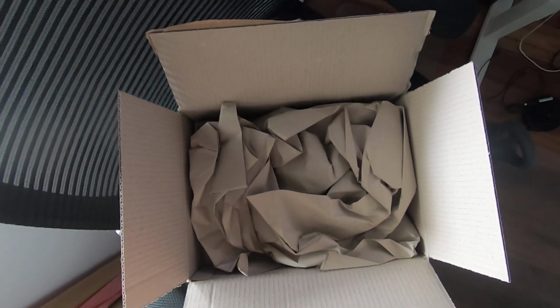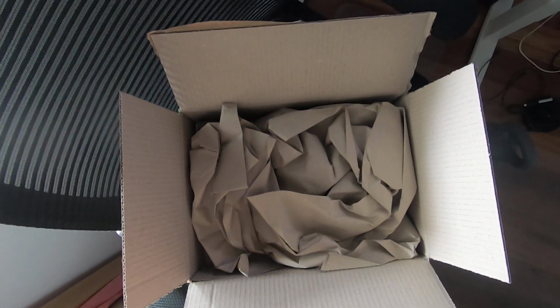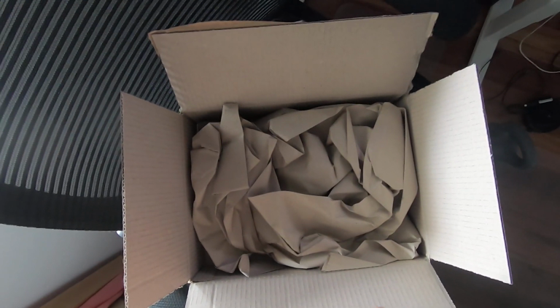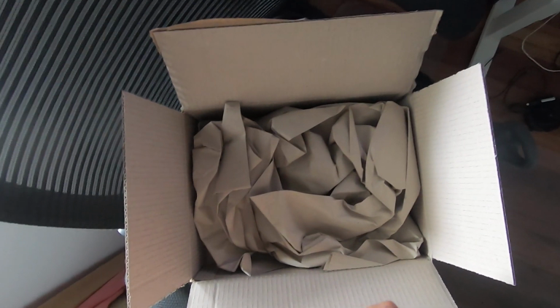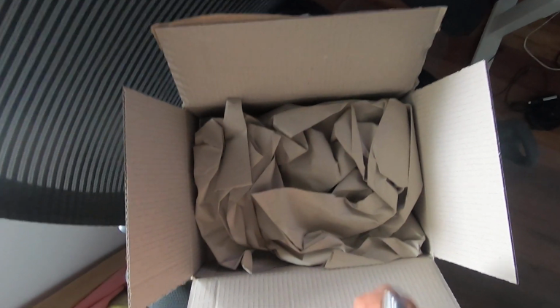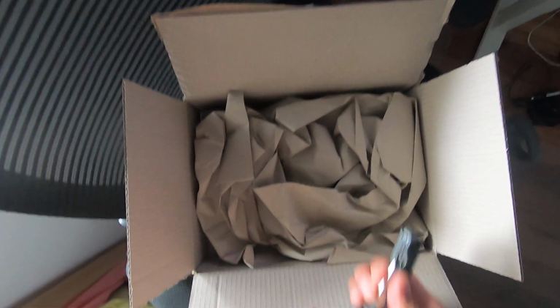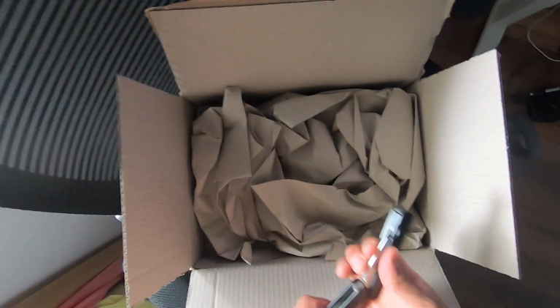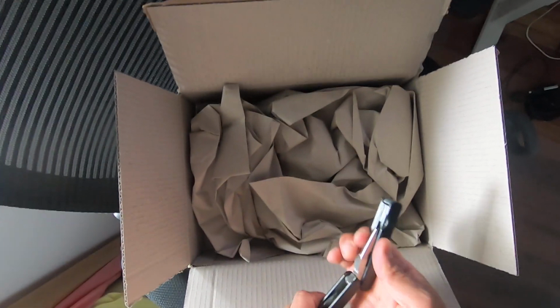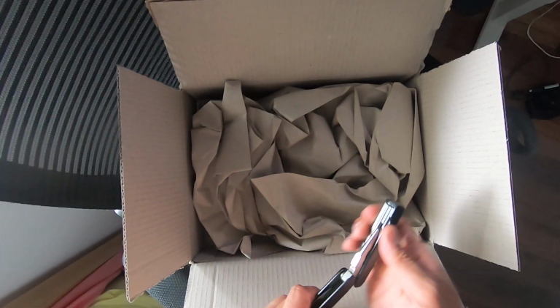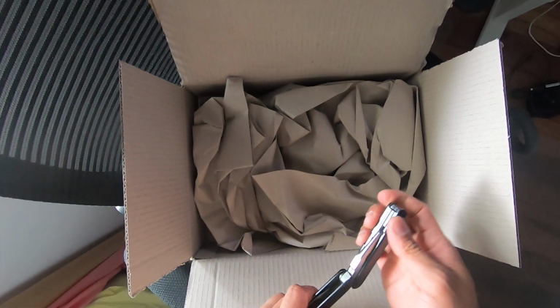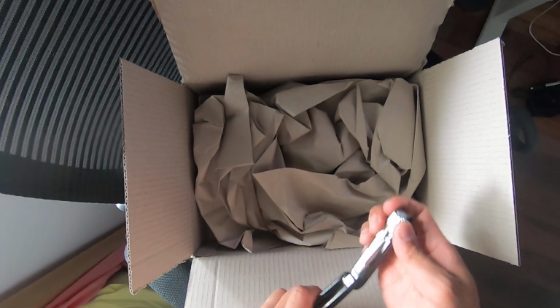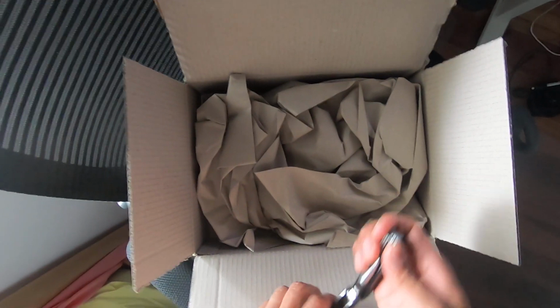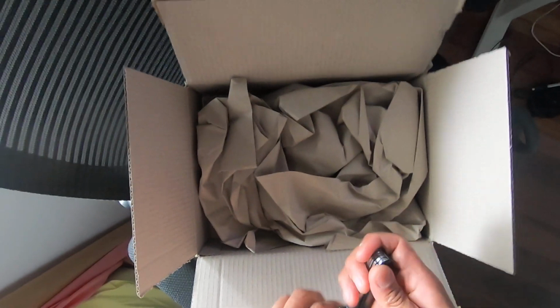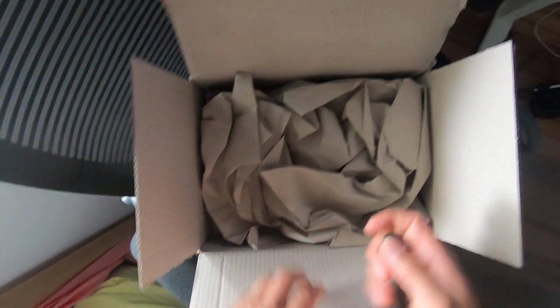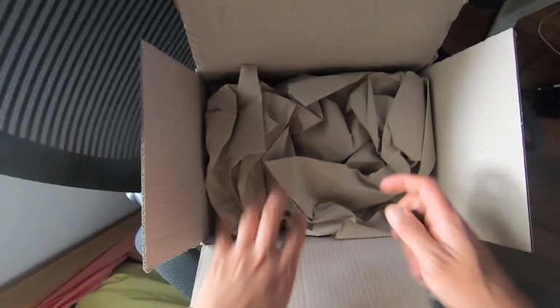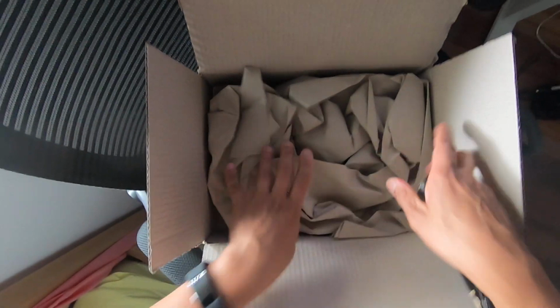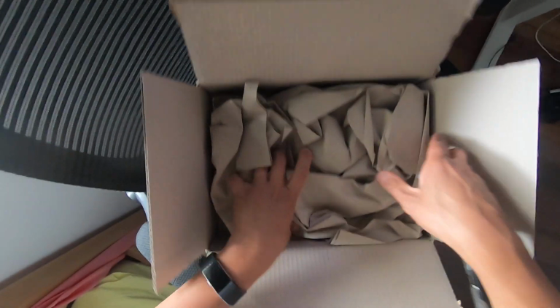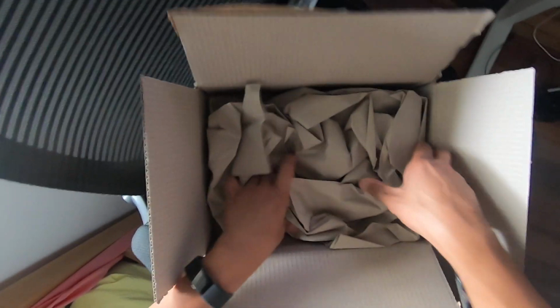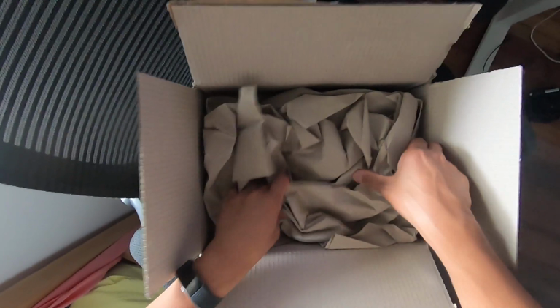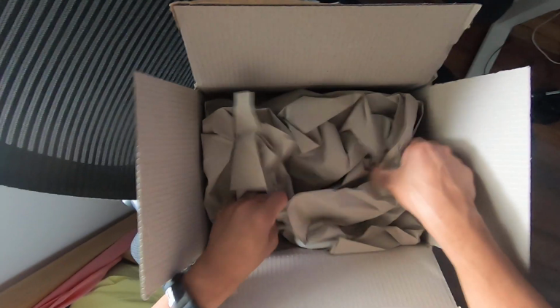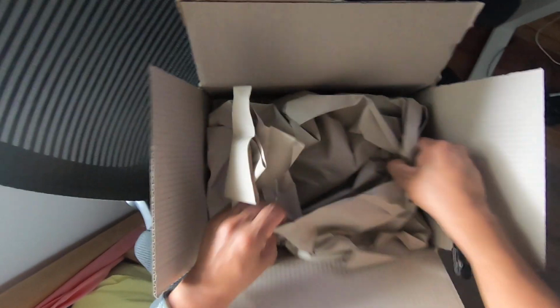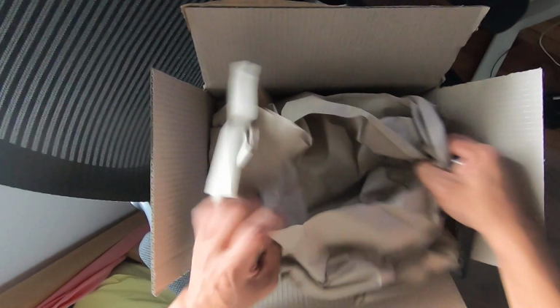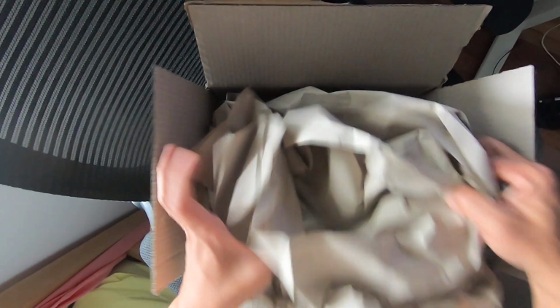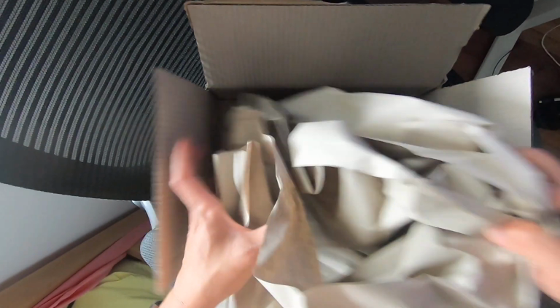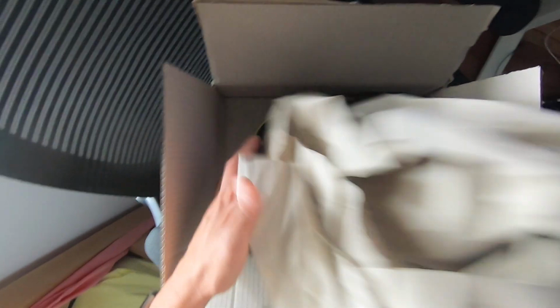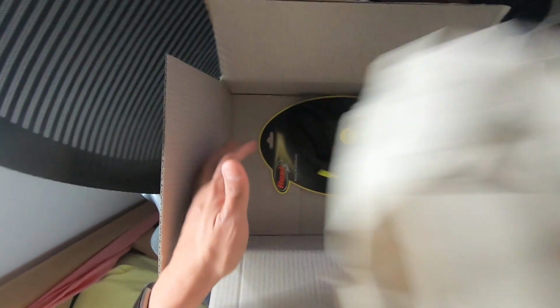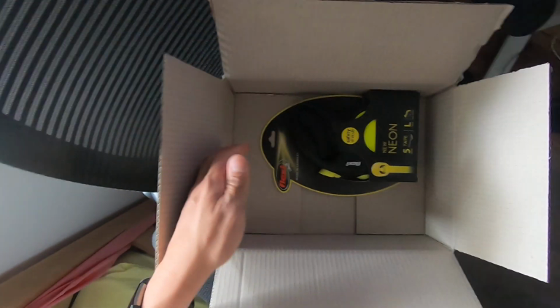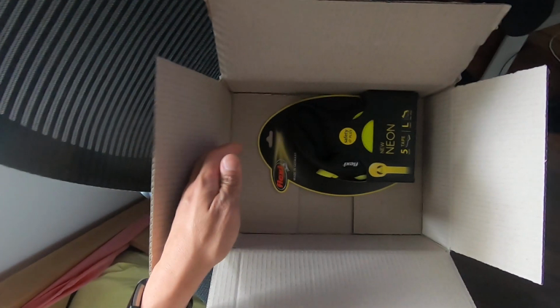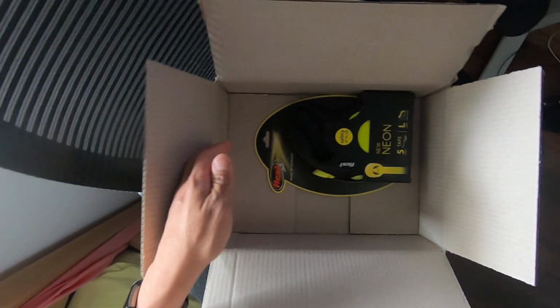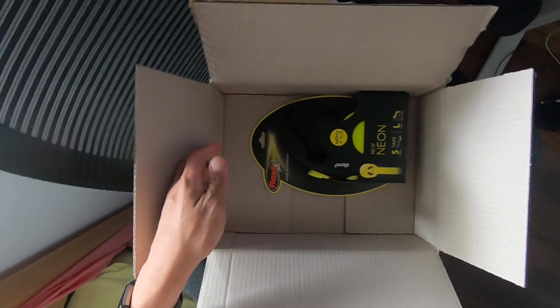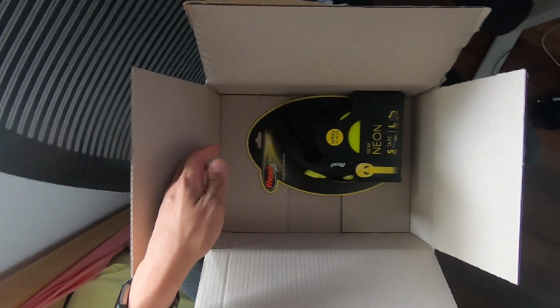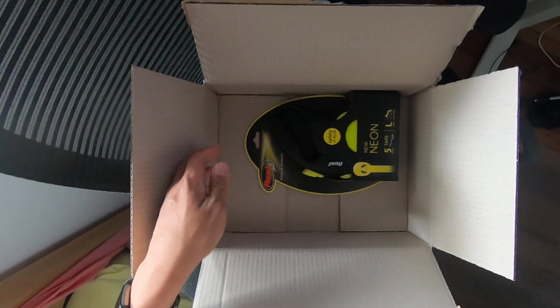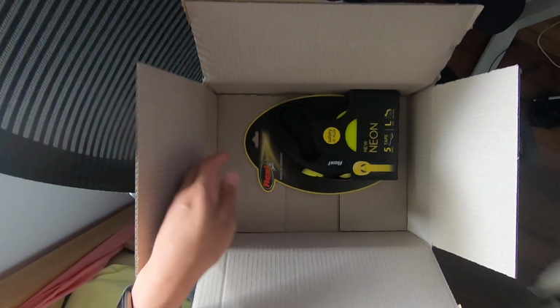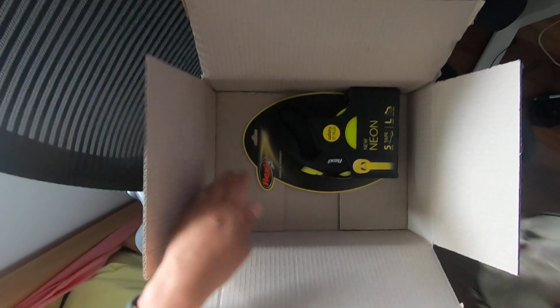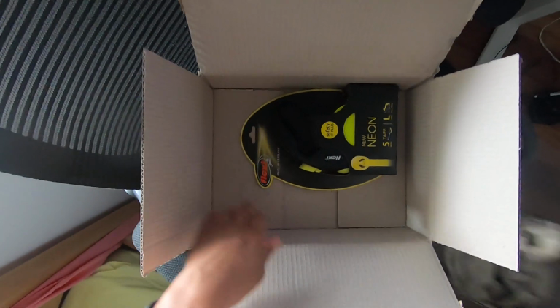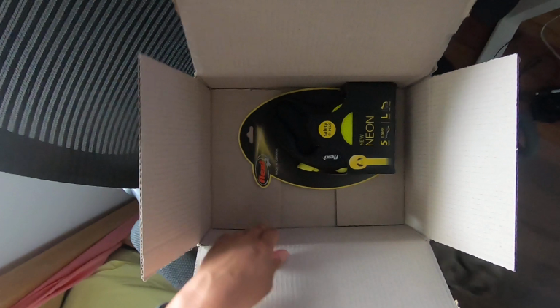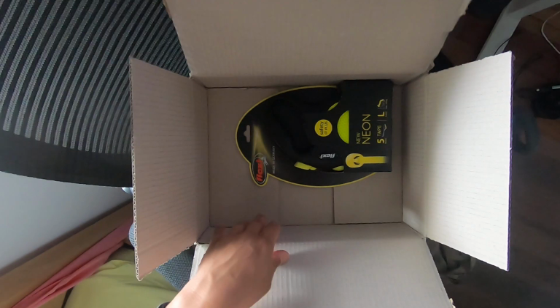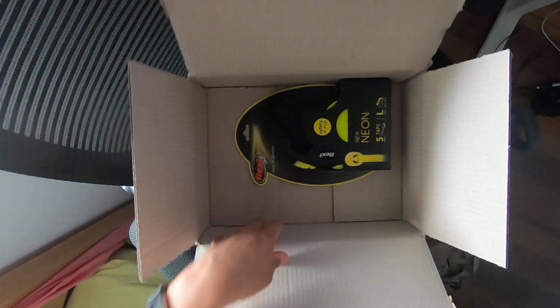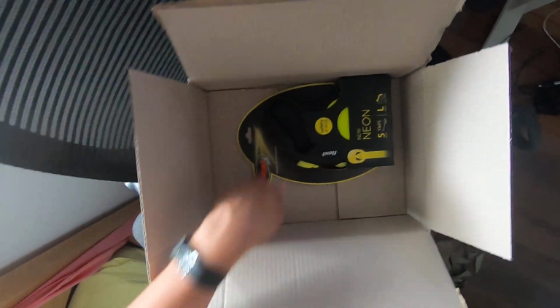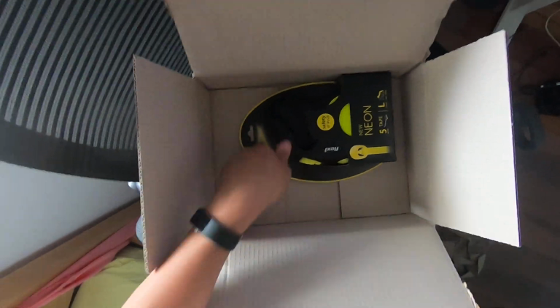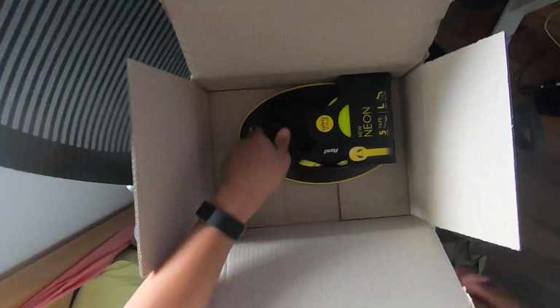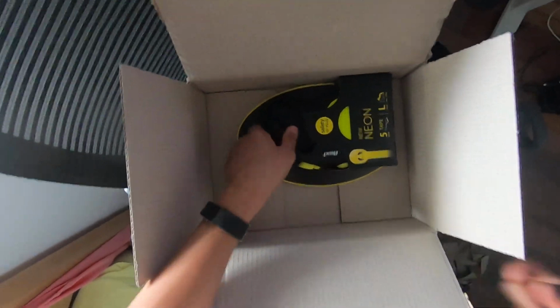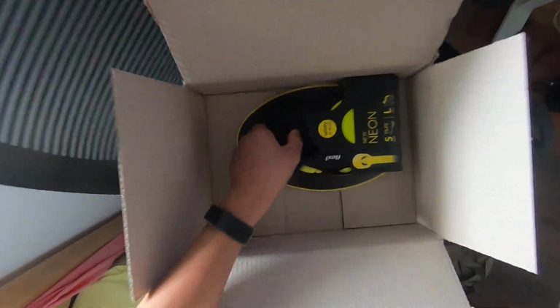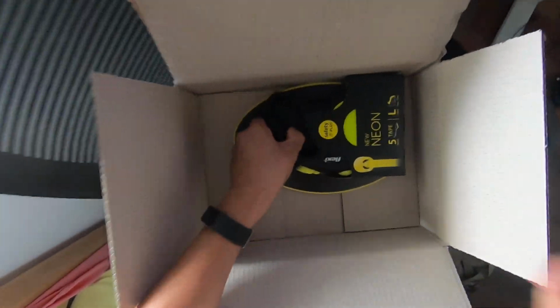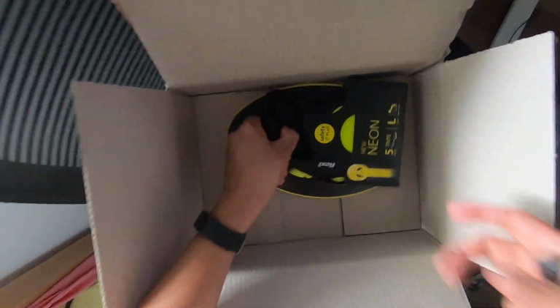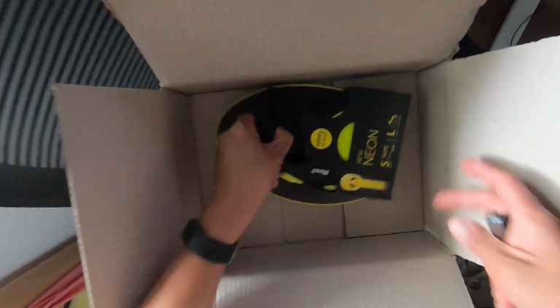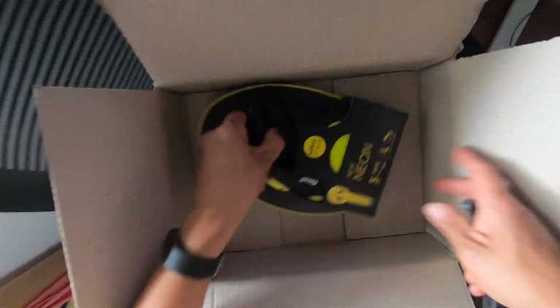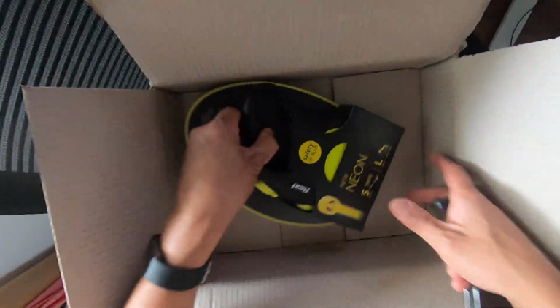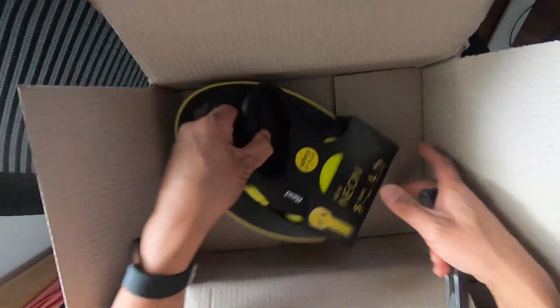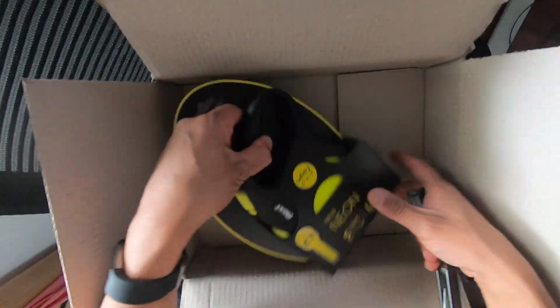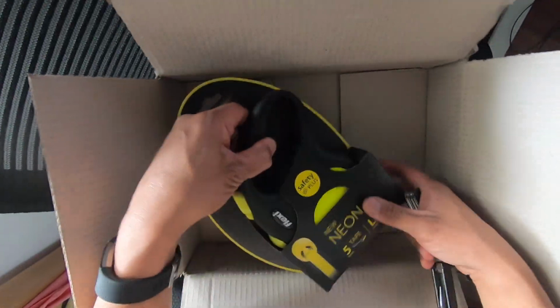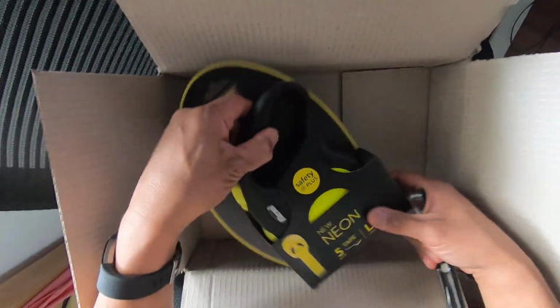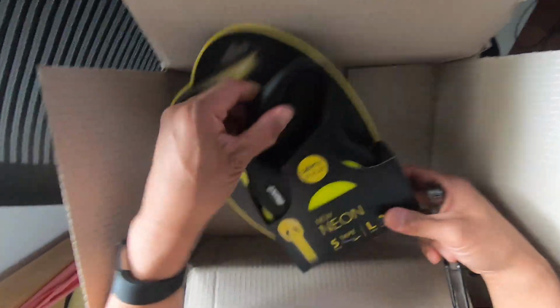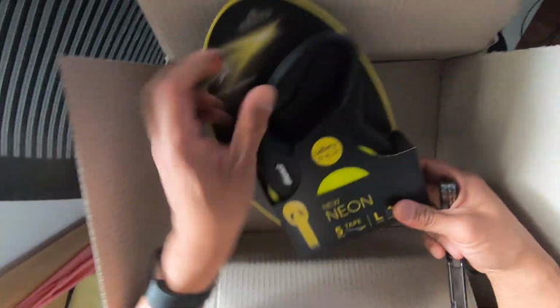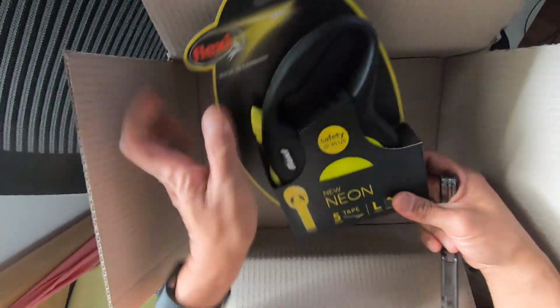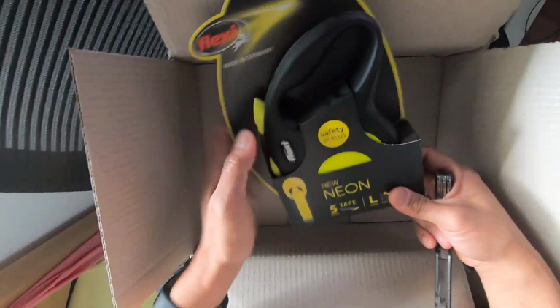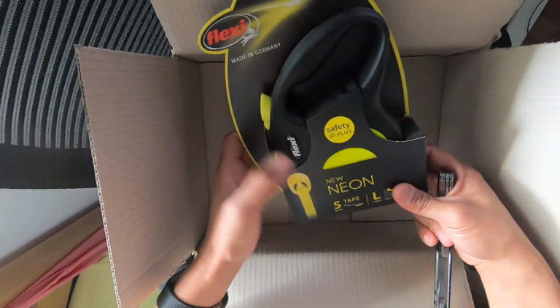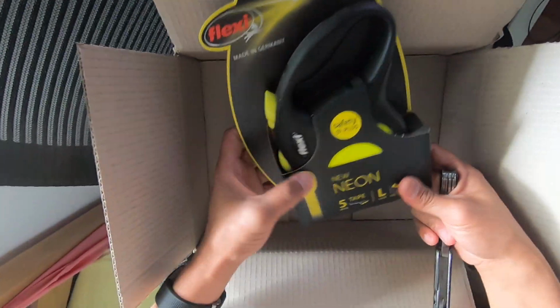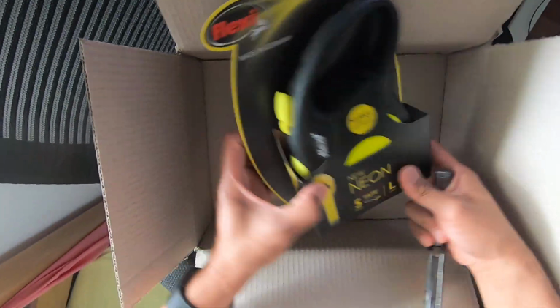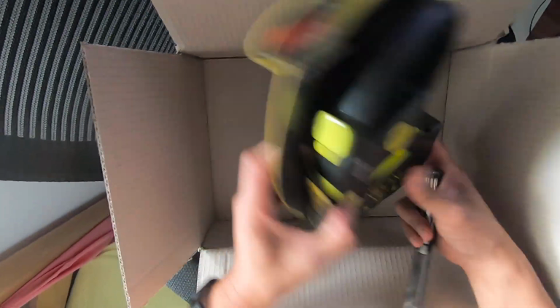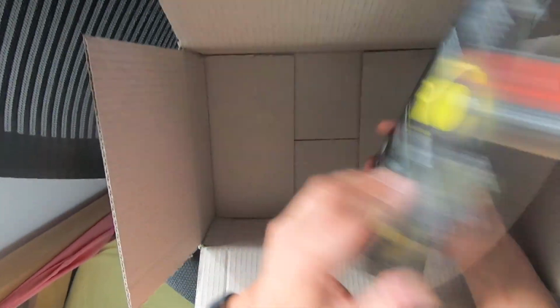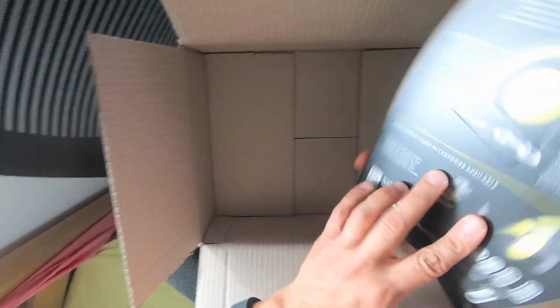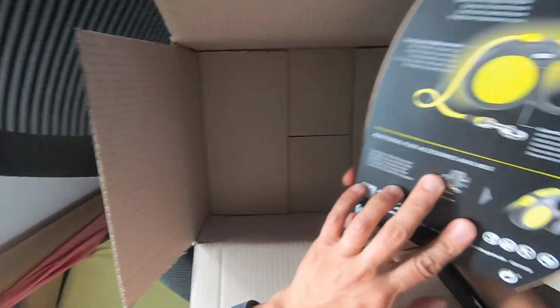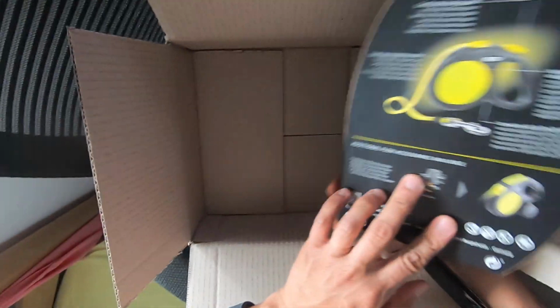Okay, let's open it up. That's it. That's everything that's here.